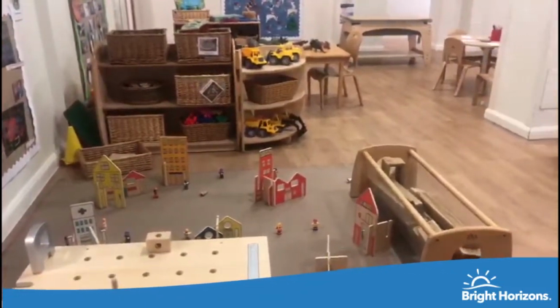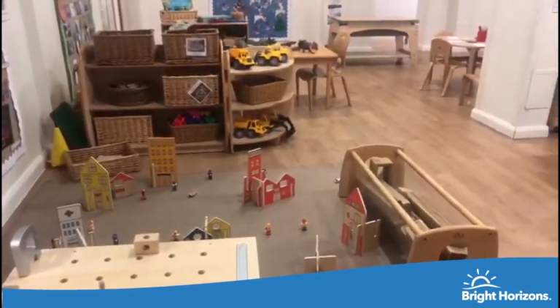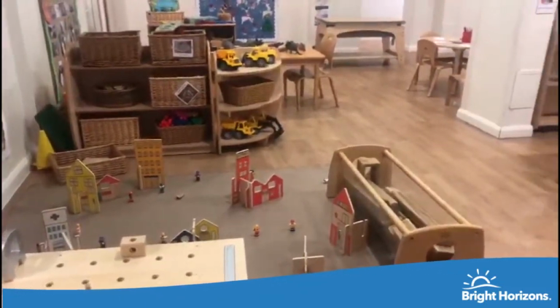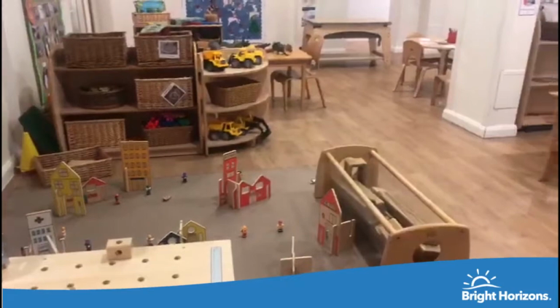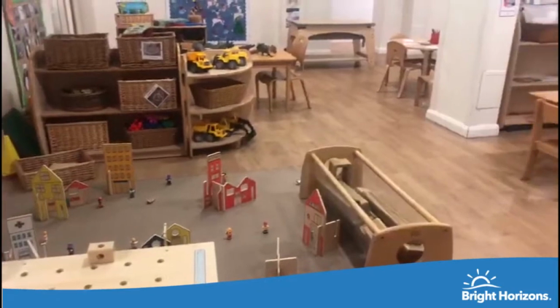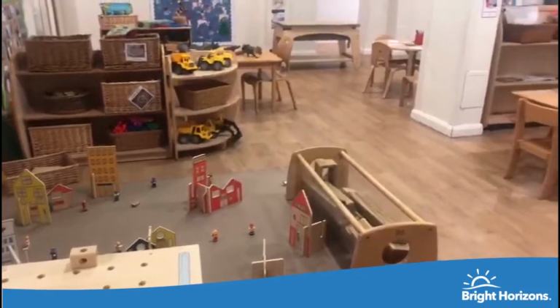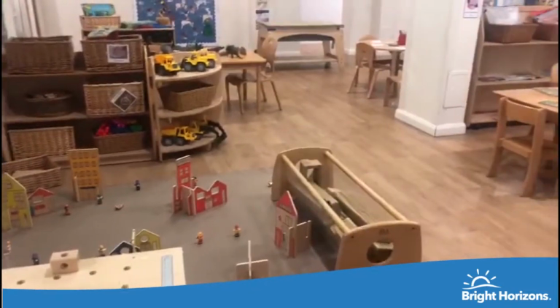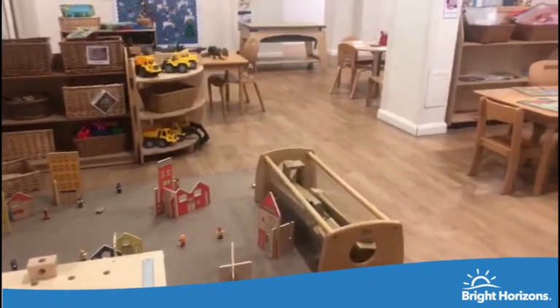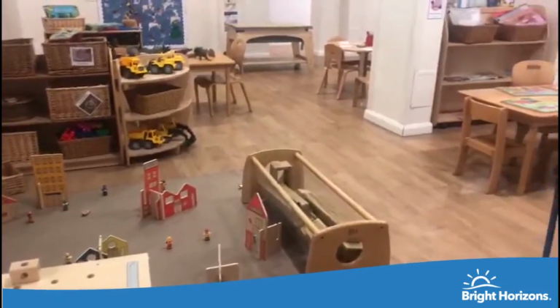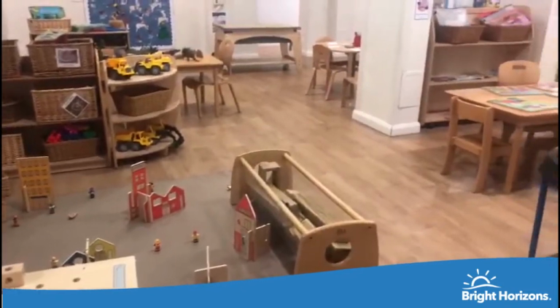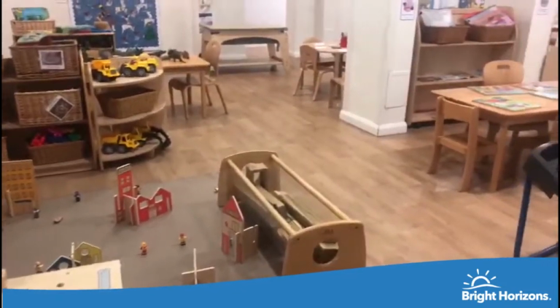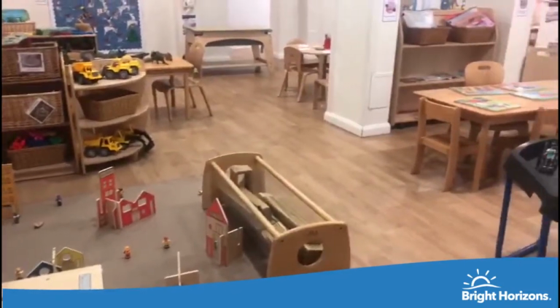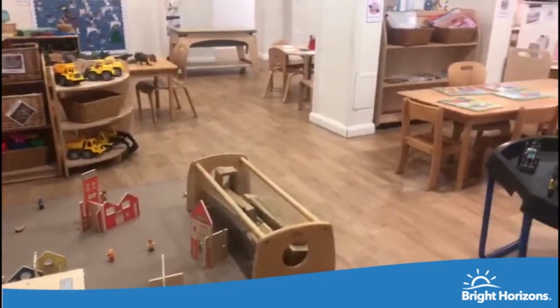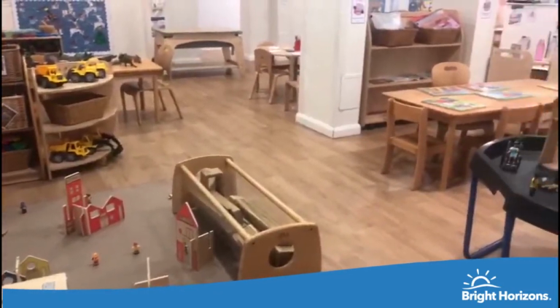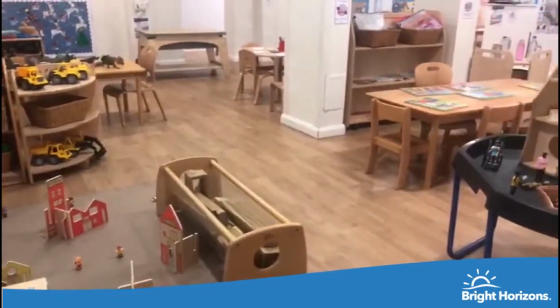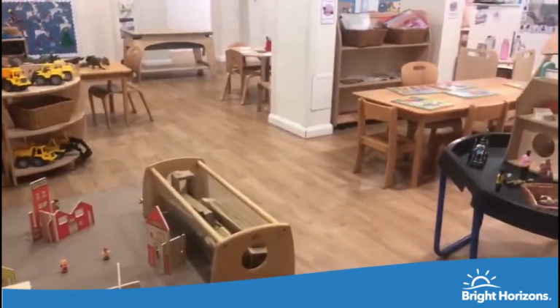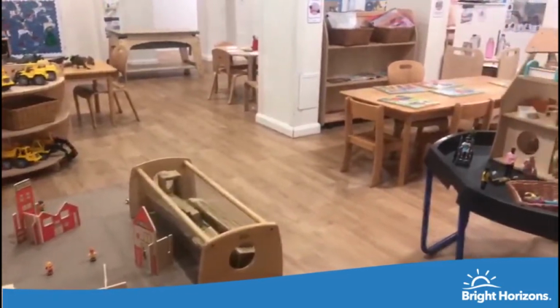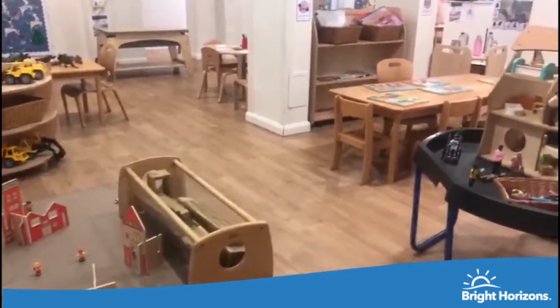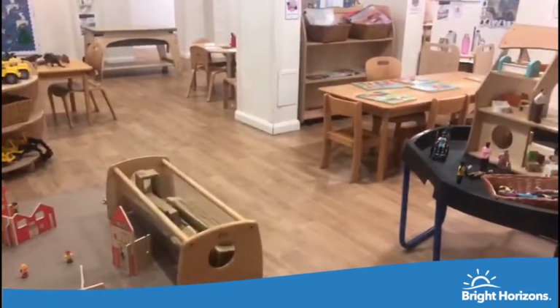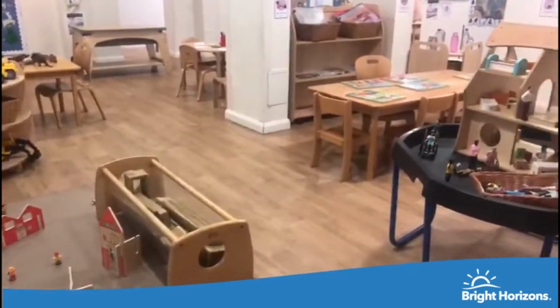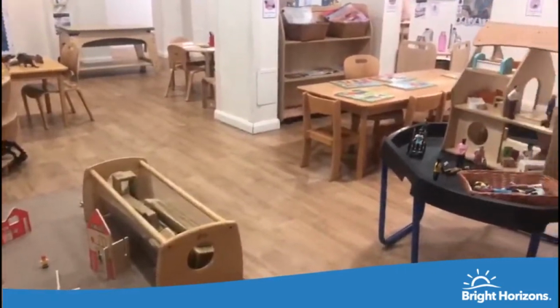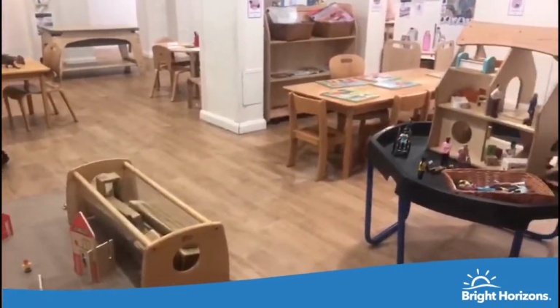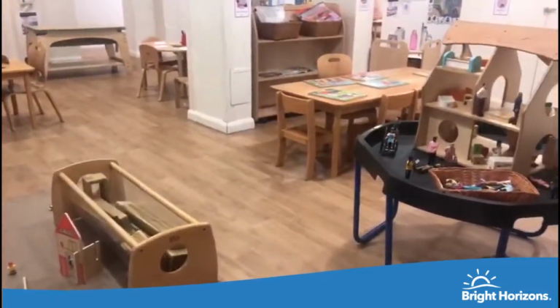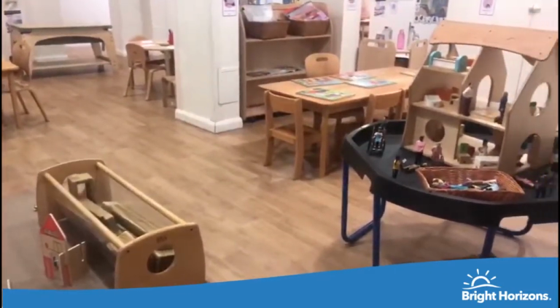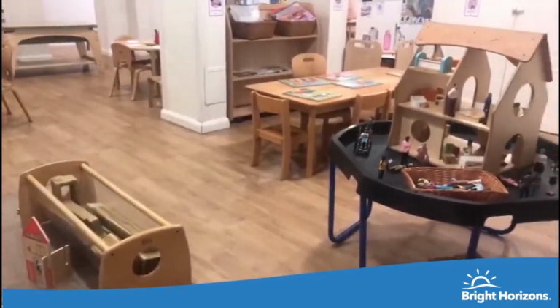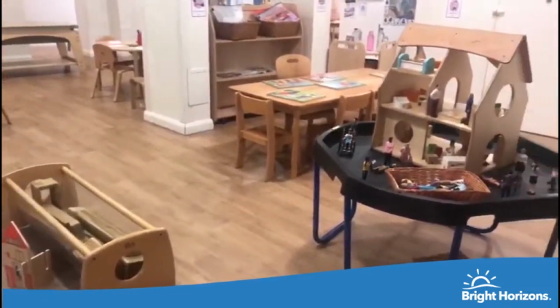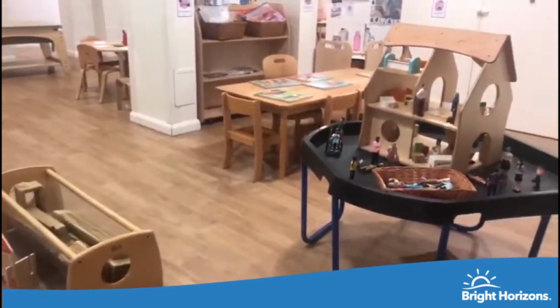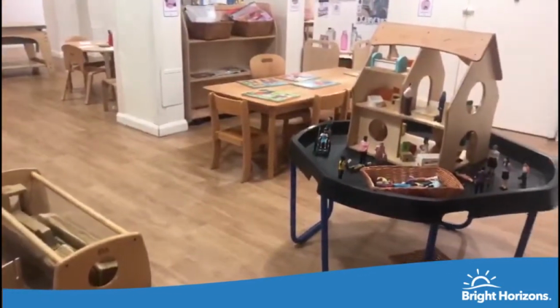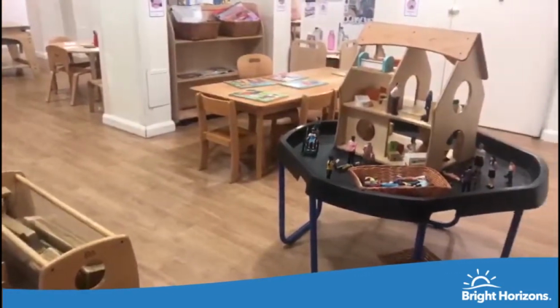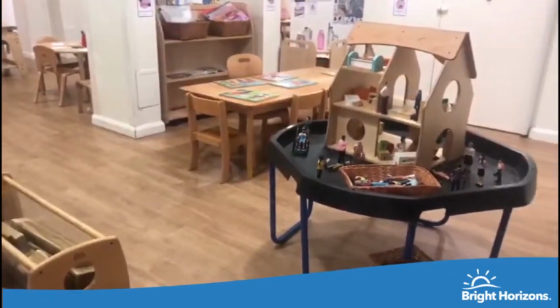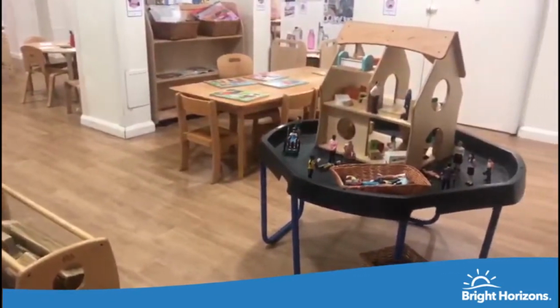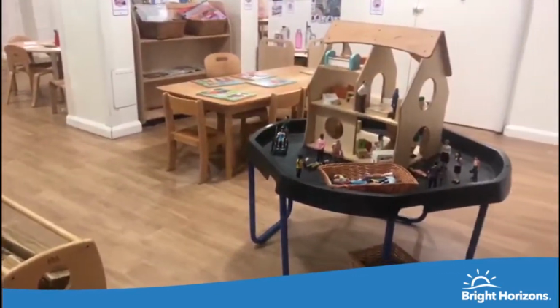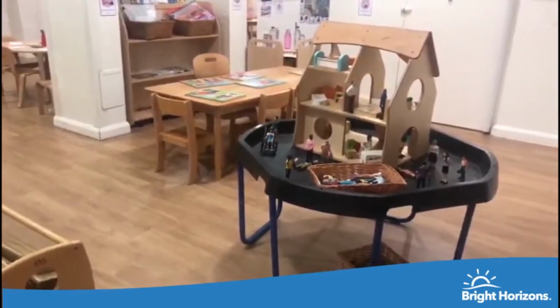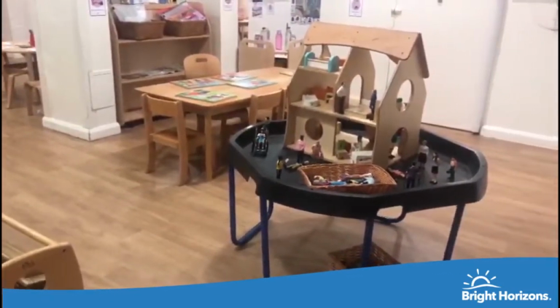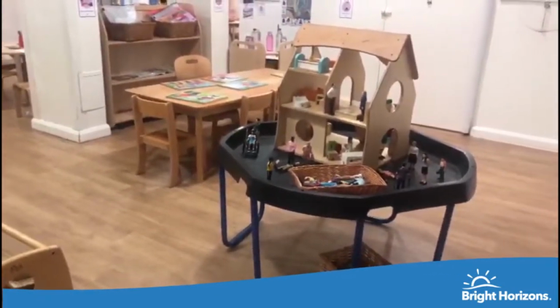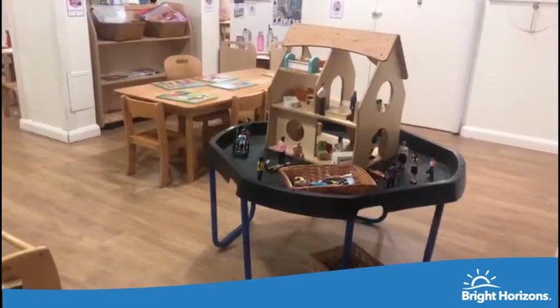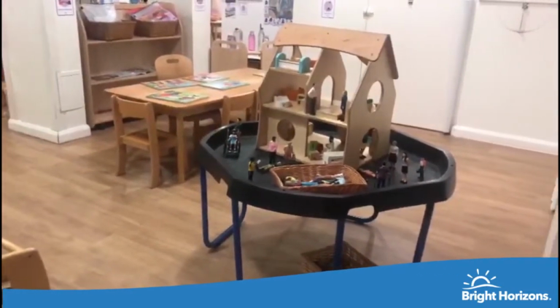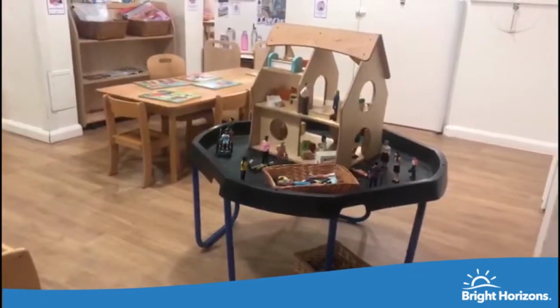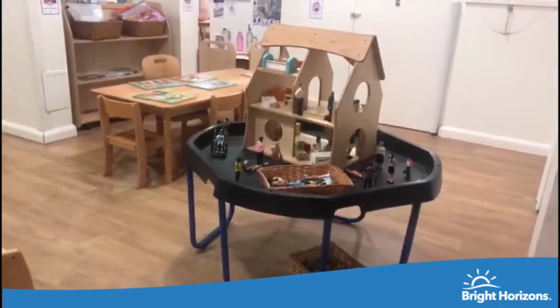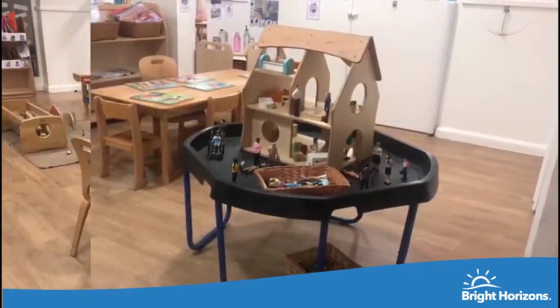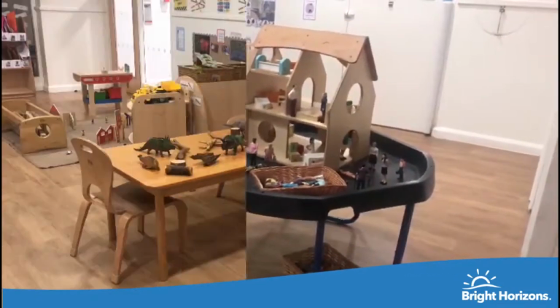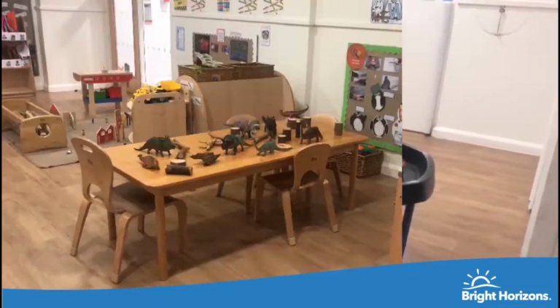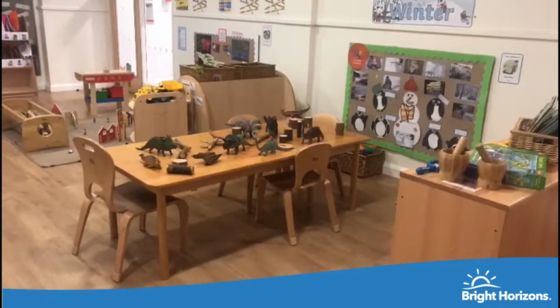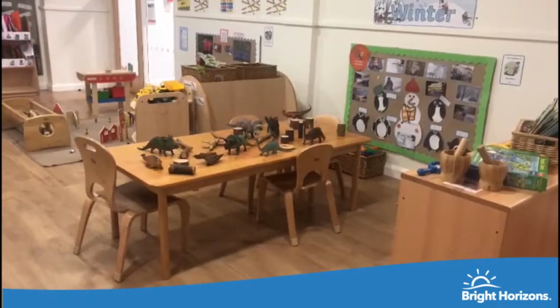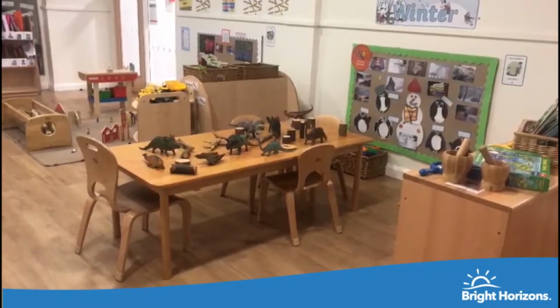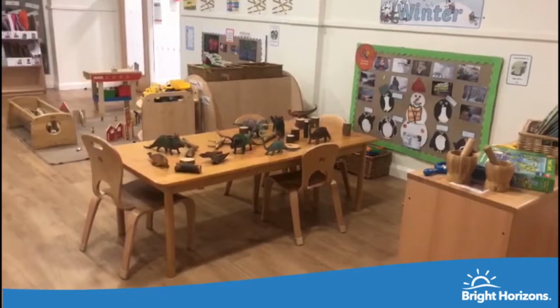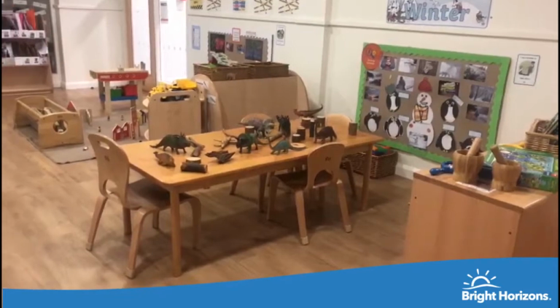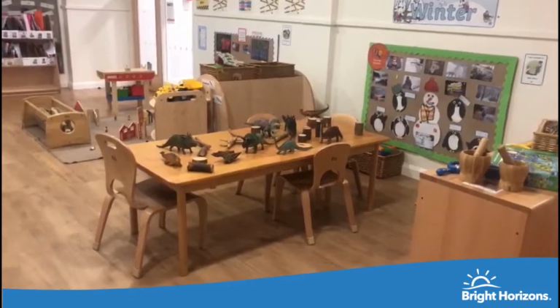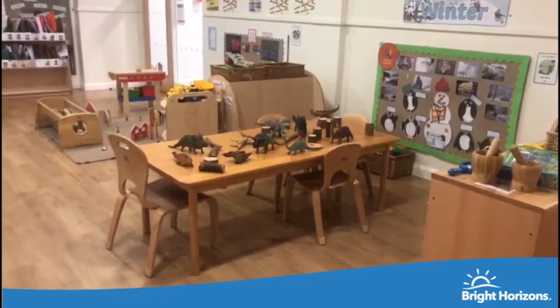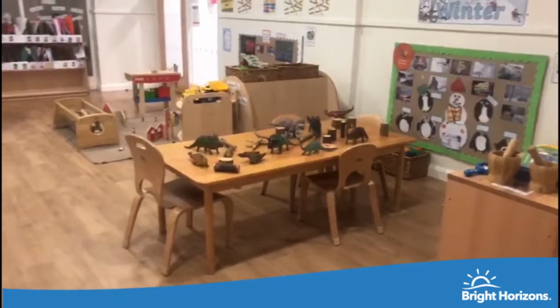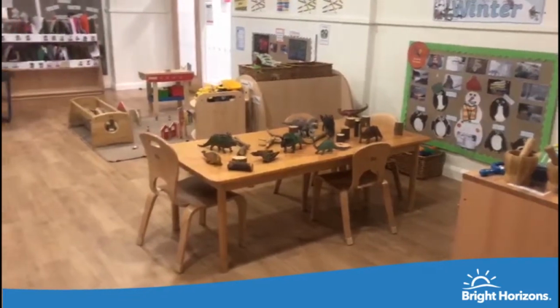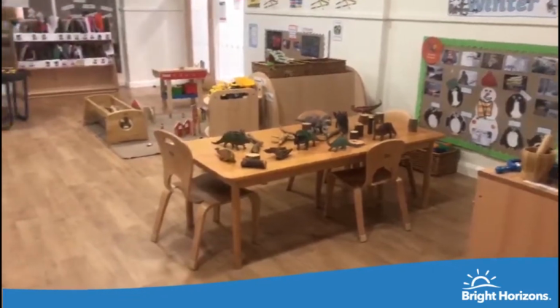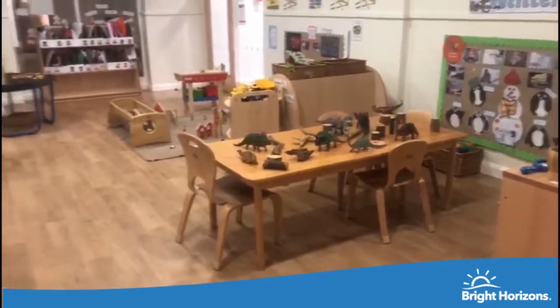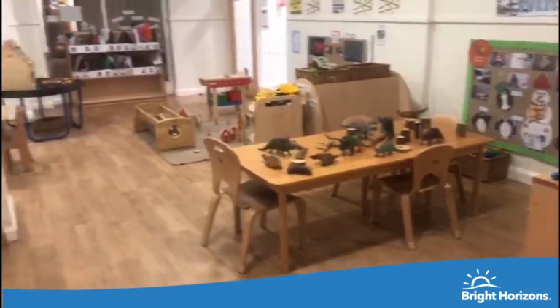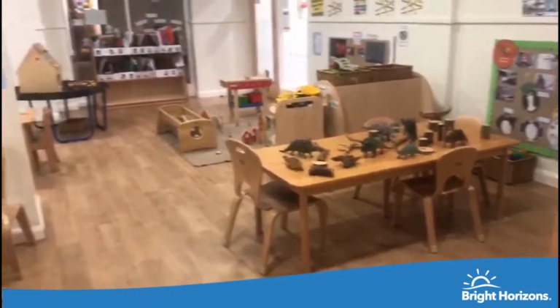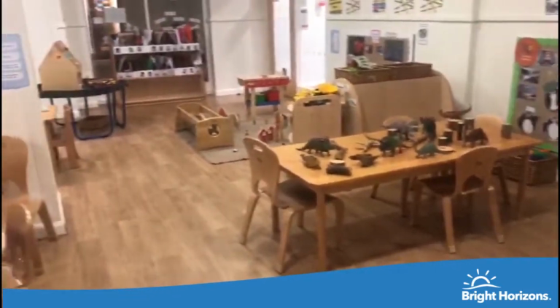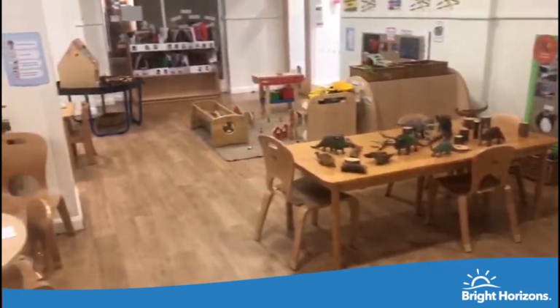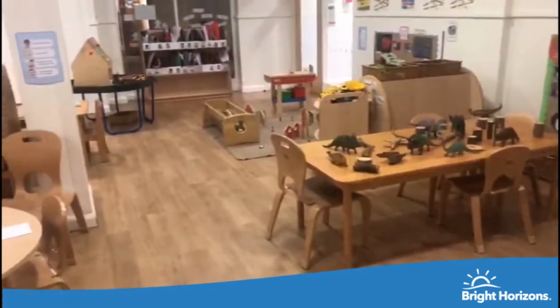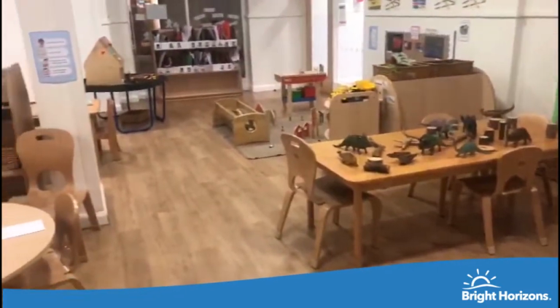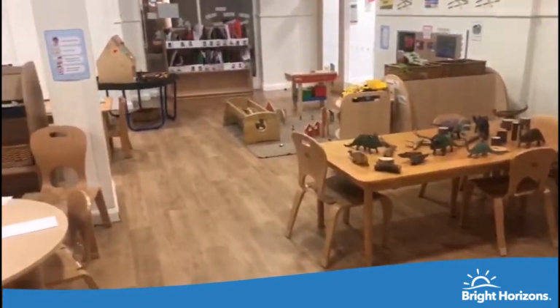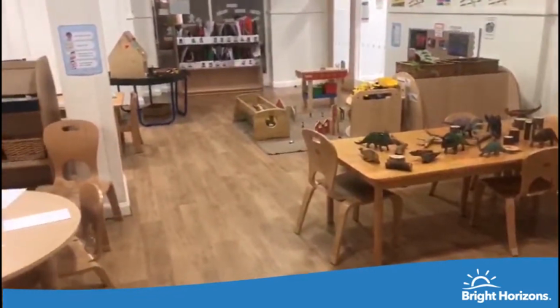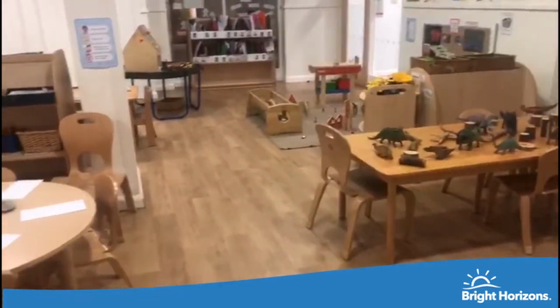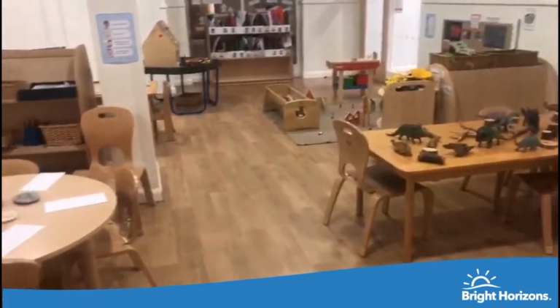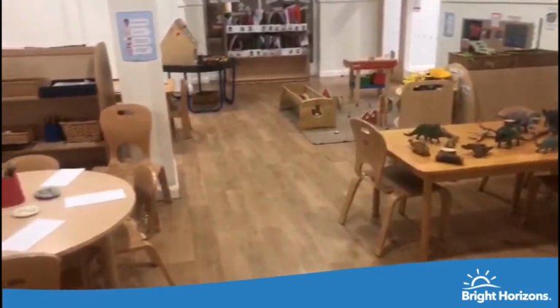The children will take part in our ready for school programme once they join preschool, to support your child to develop the confidence and skills for starting school.